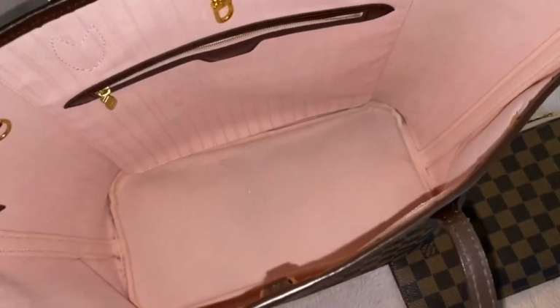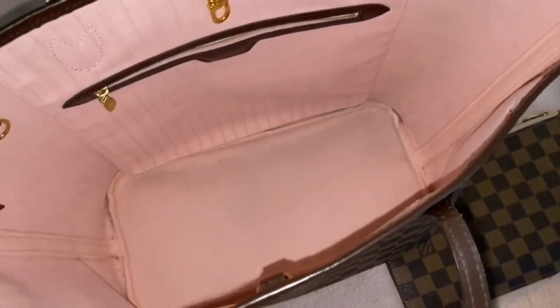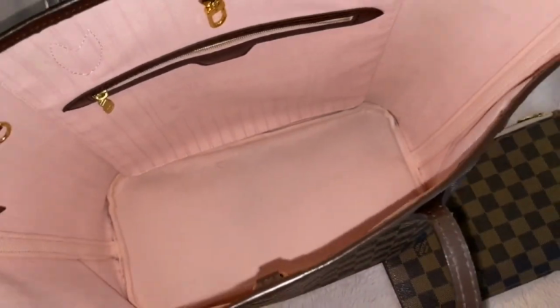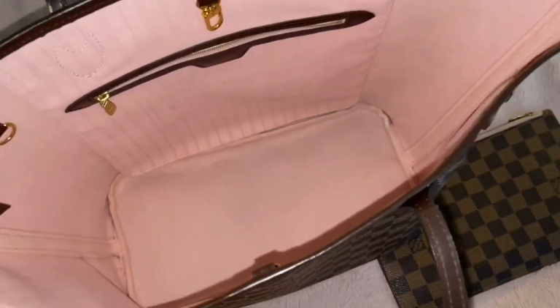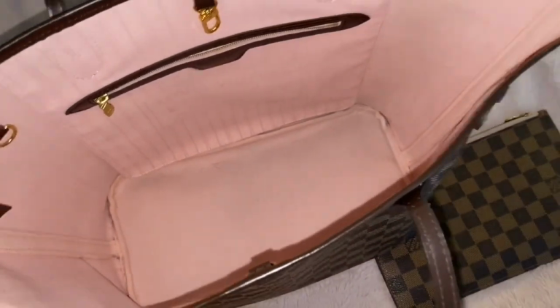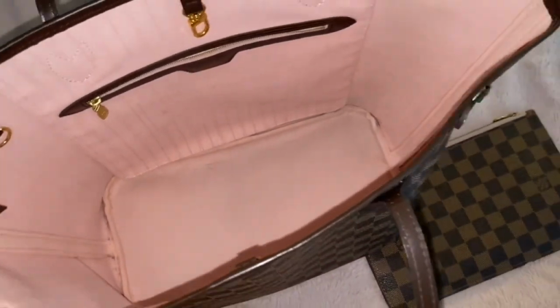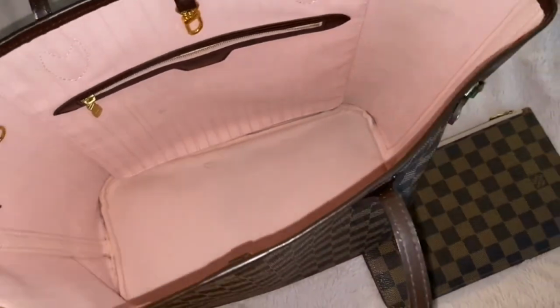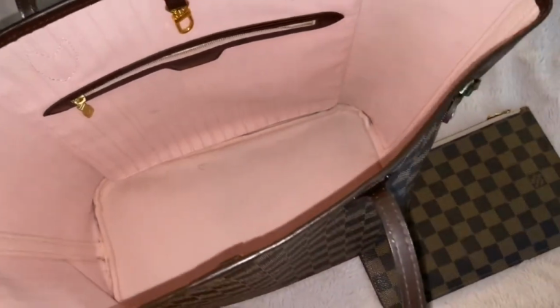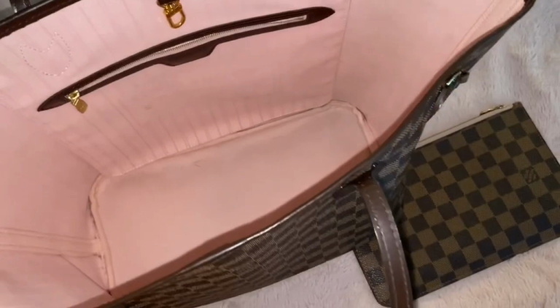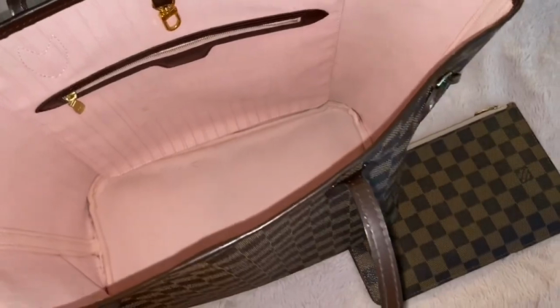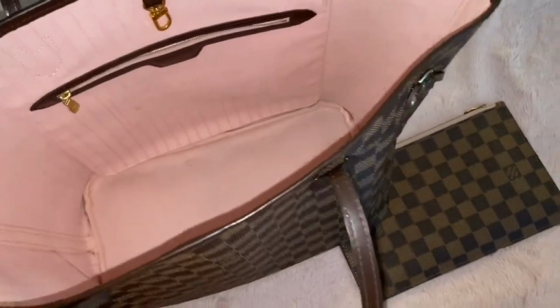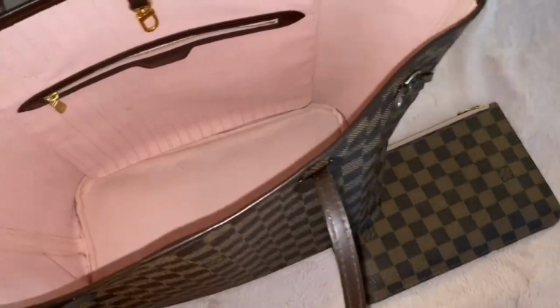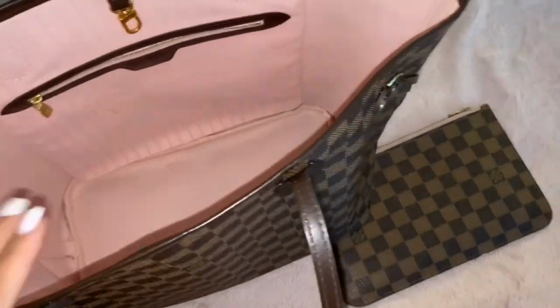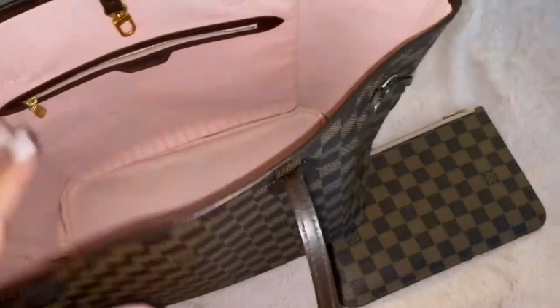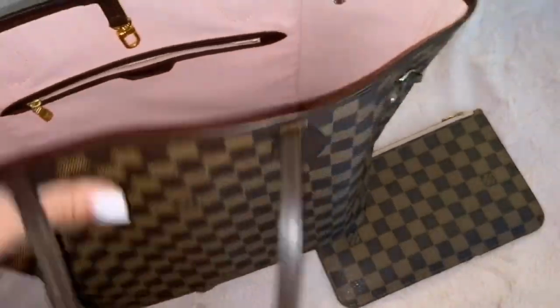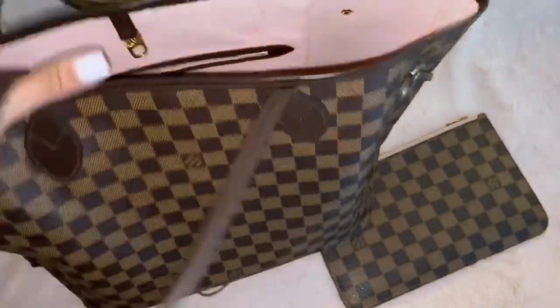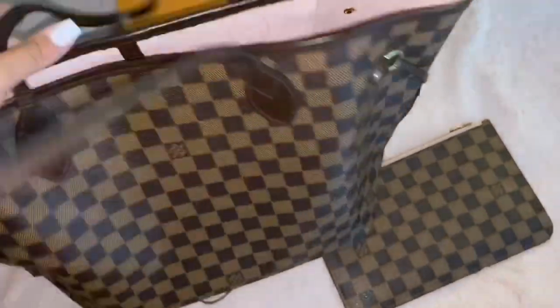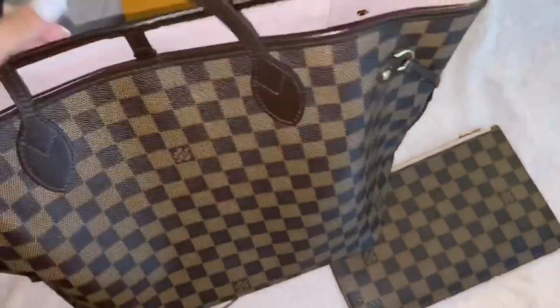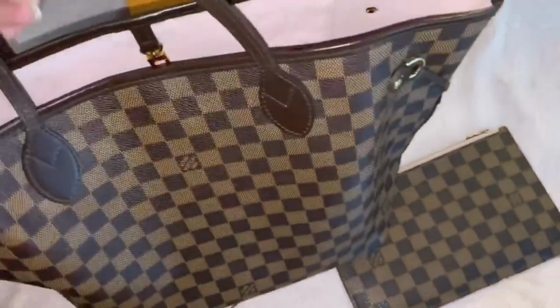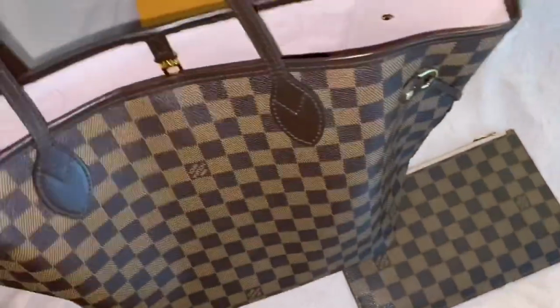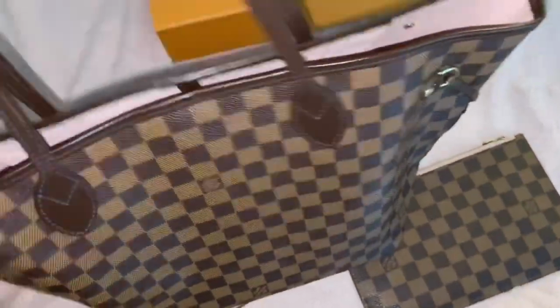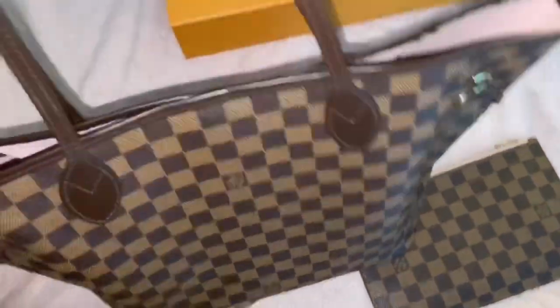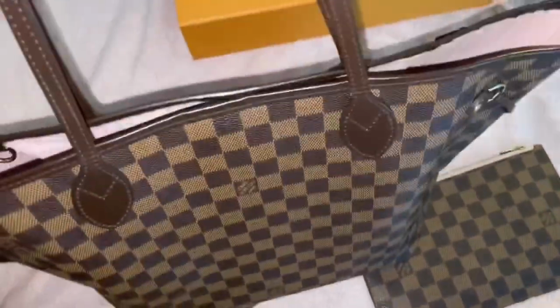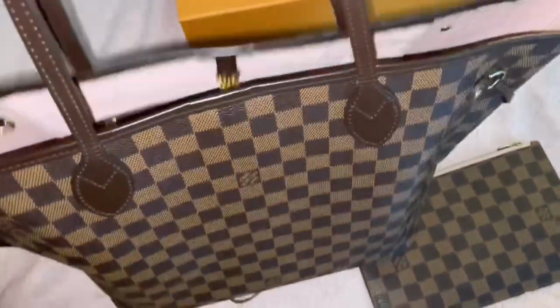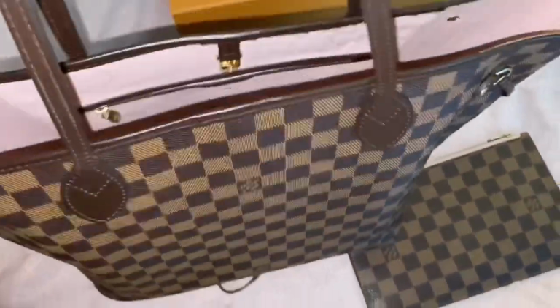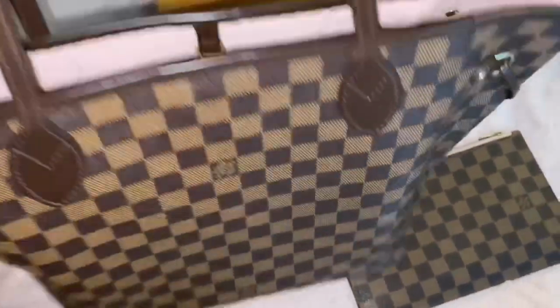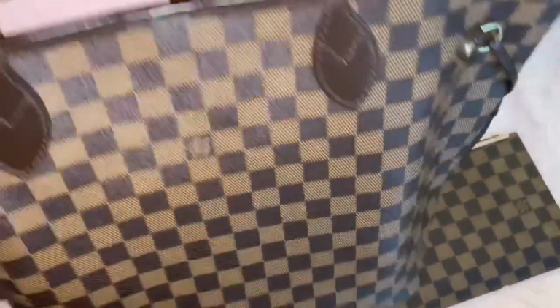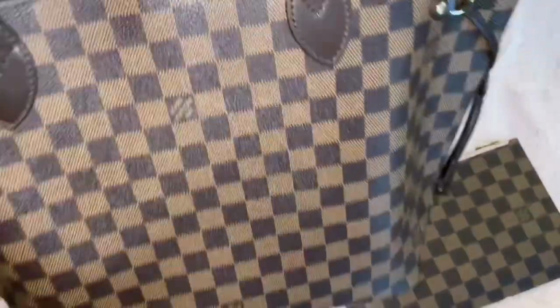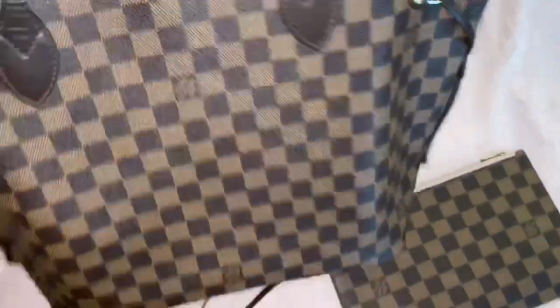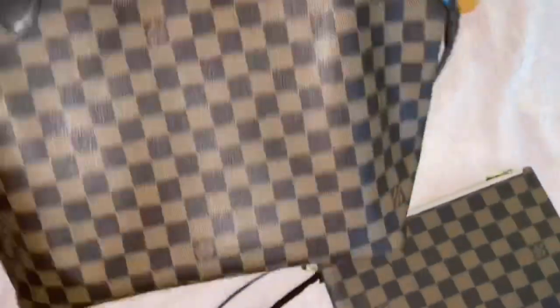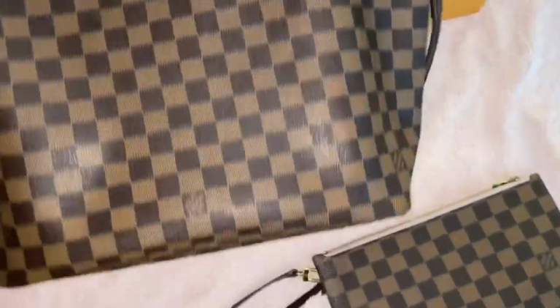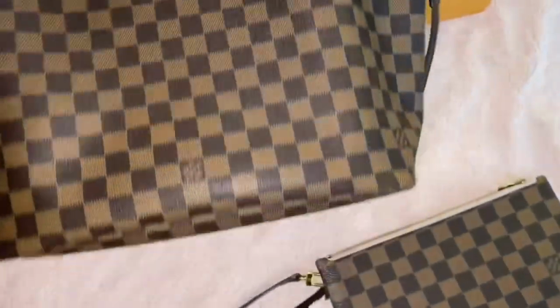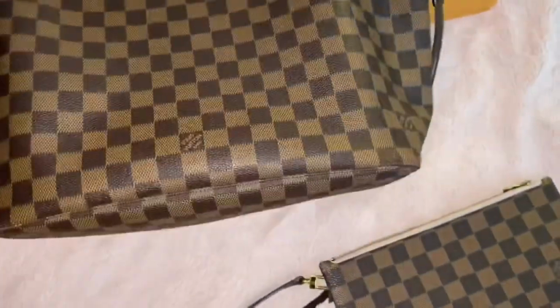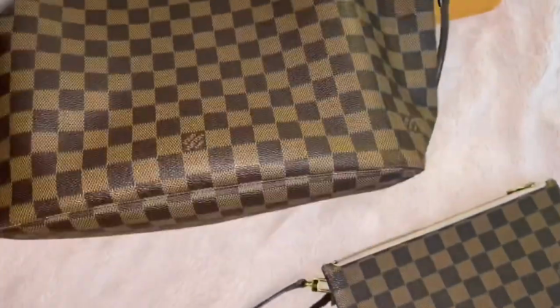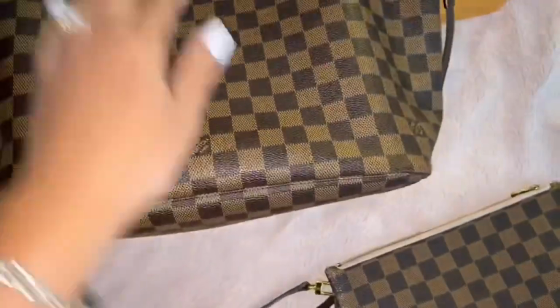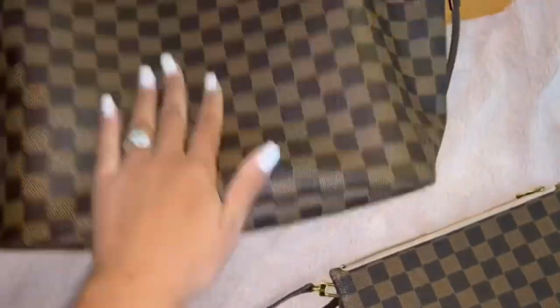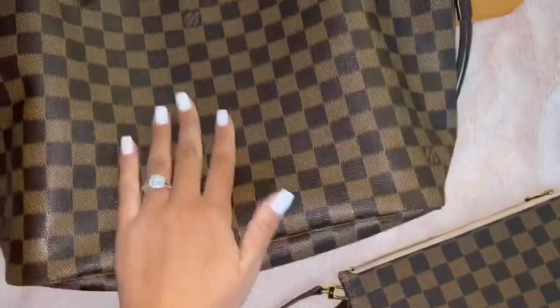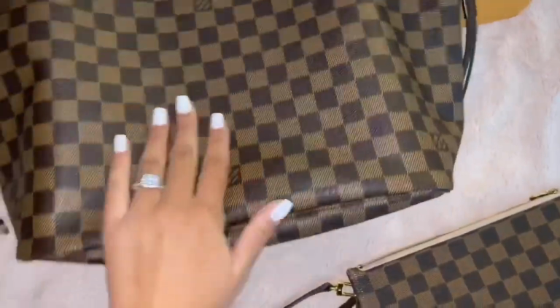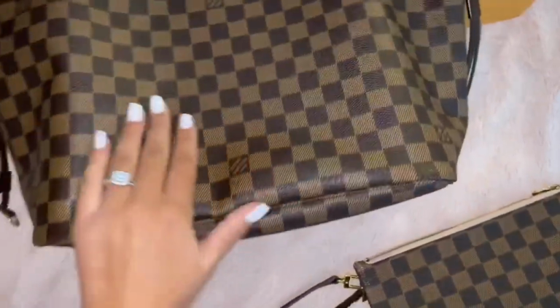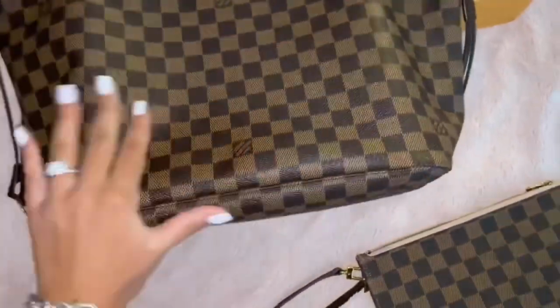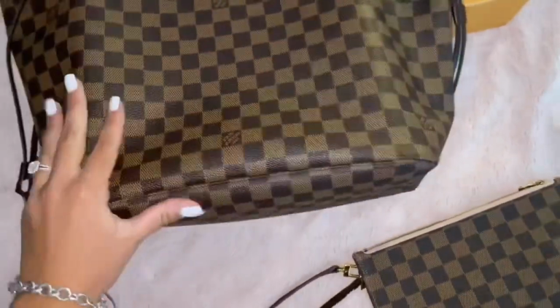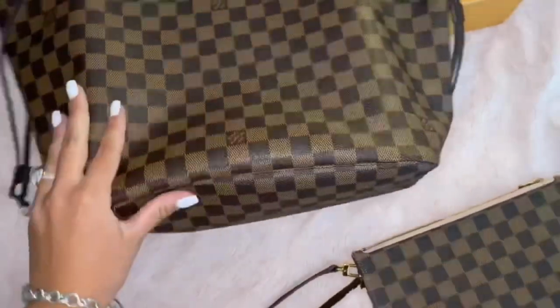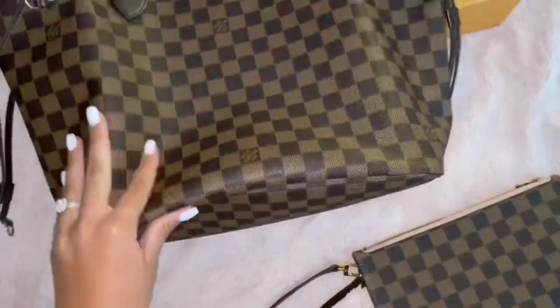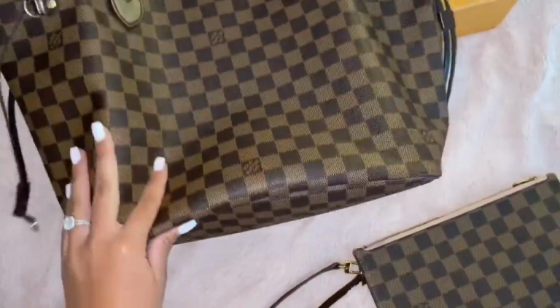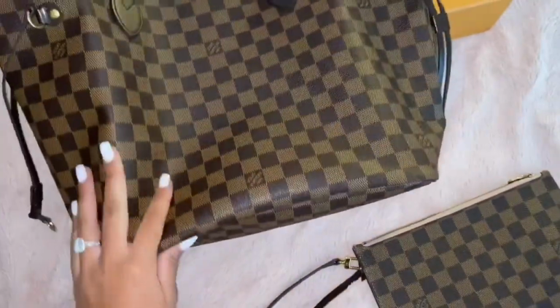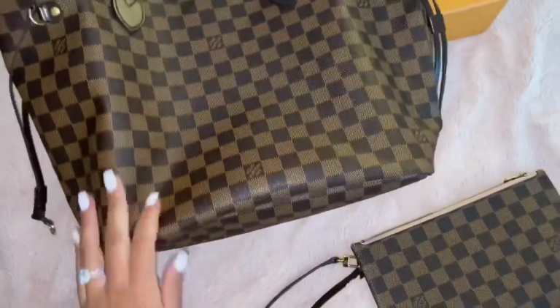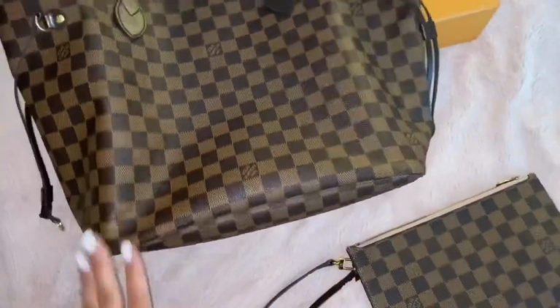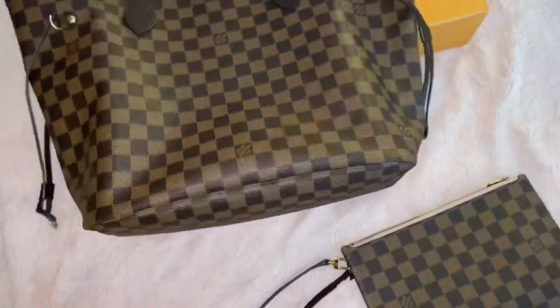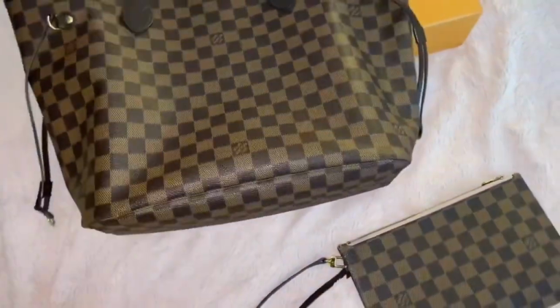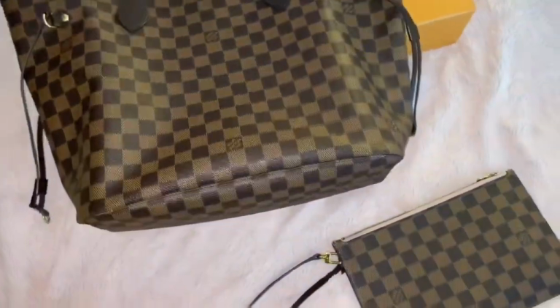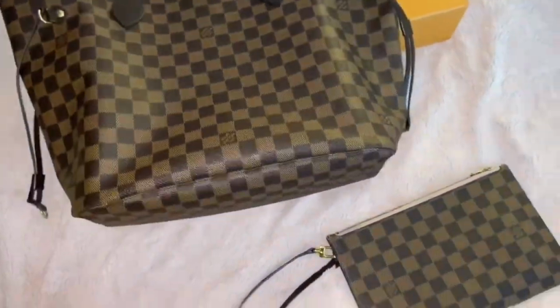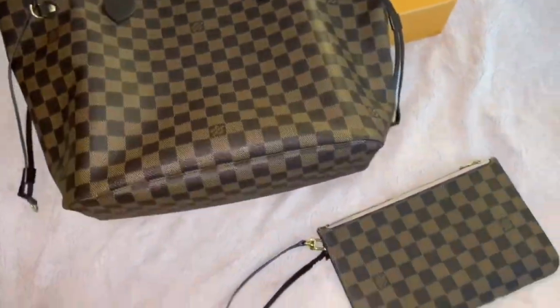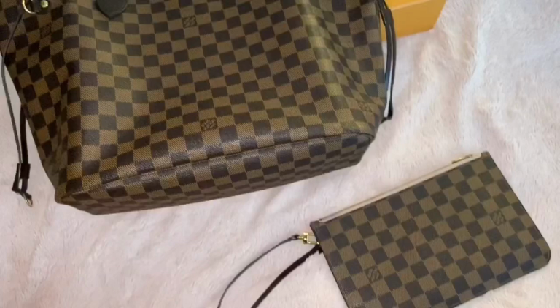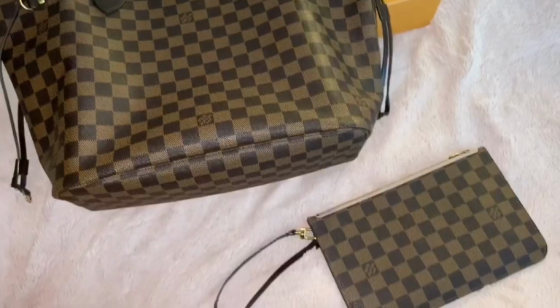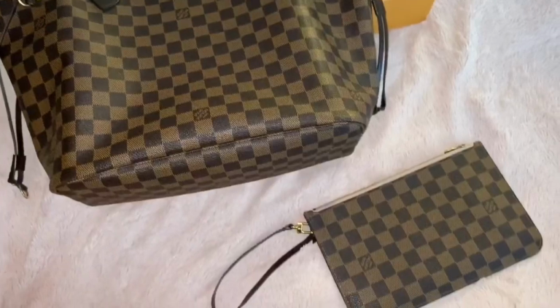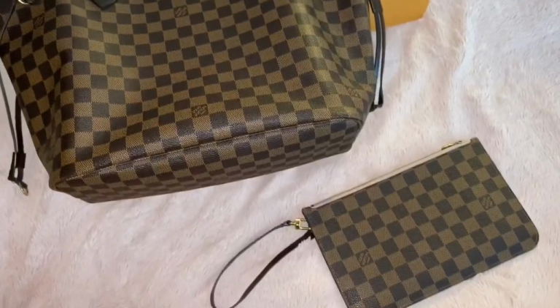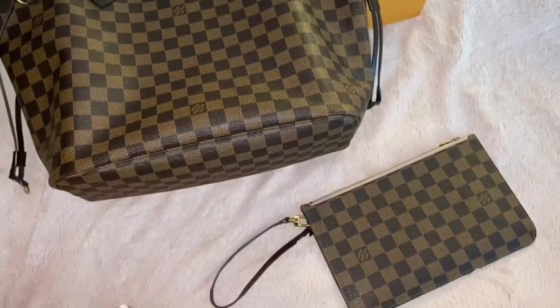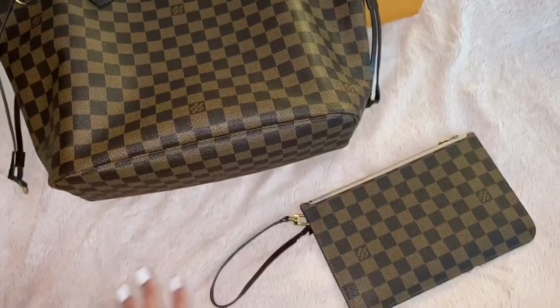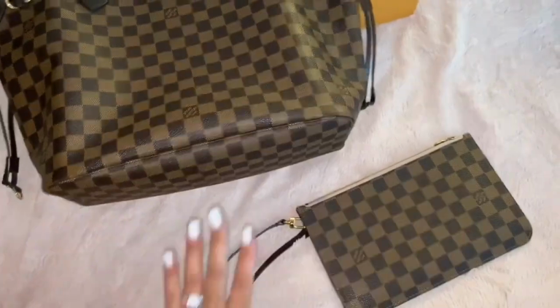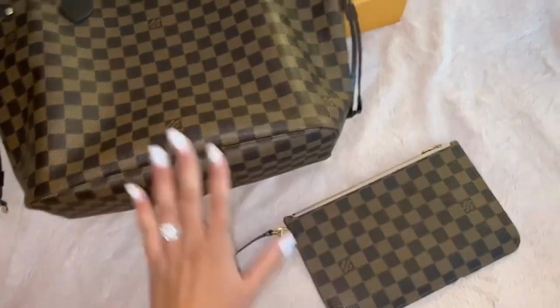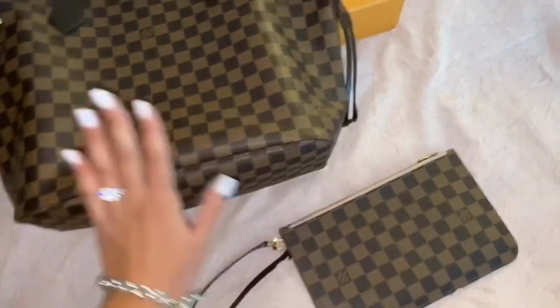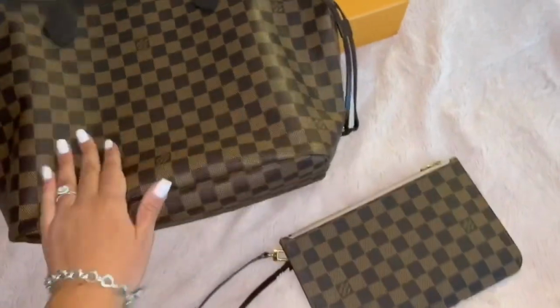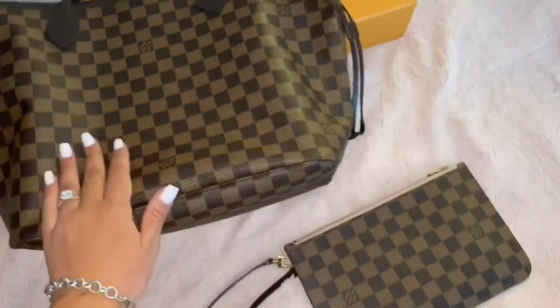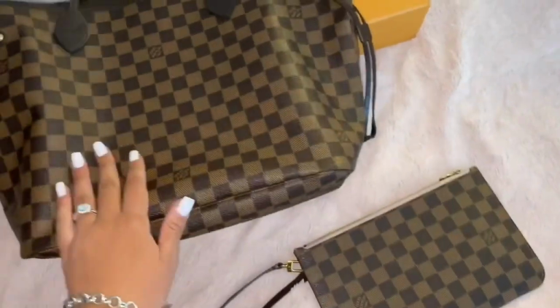I definitely do recommend this purse. It is very stylish — I feel like it goes with every outfit, and it just fits a lot.